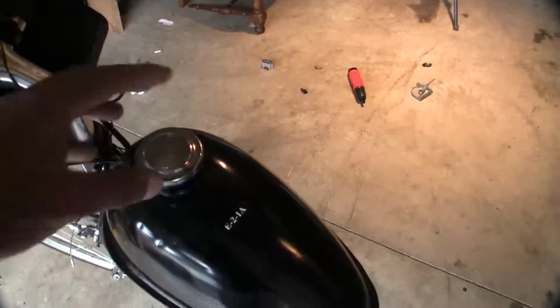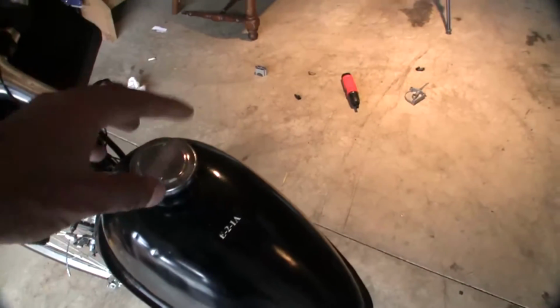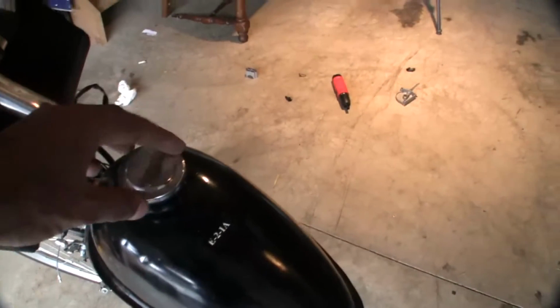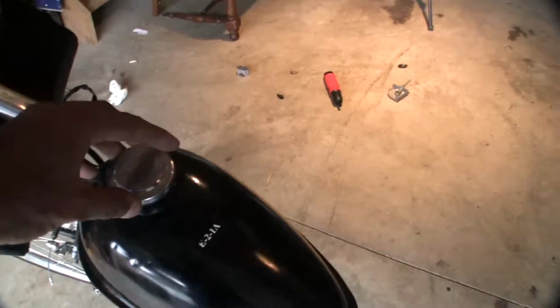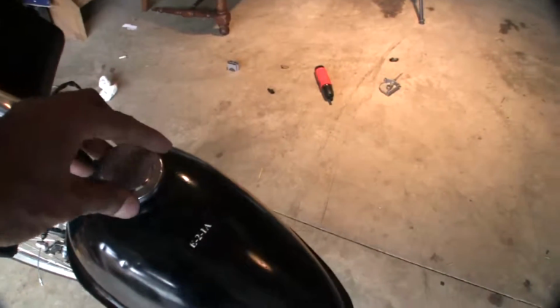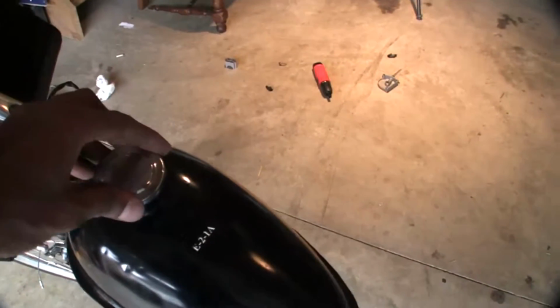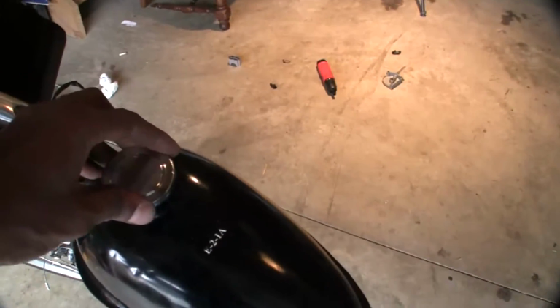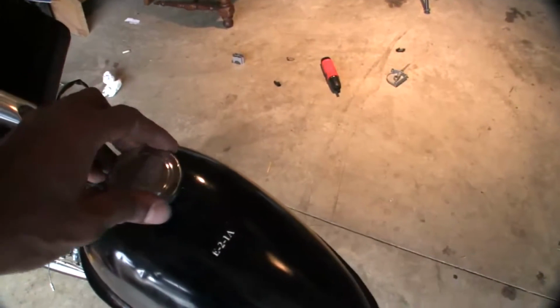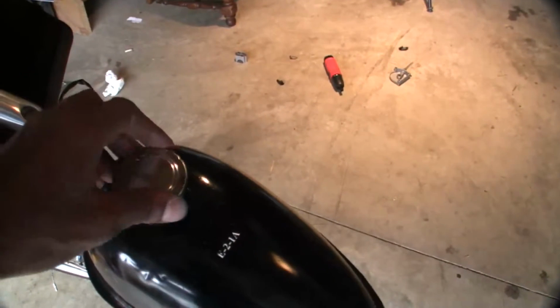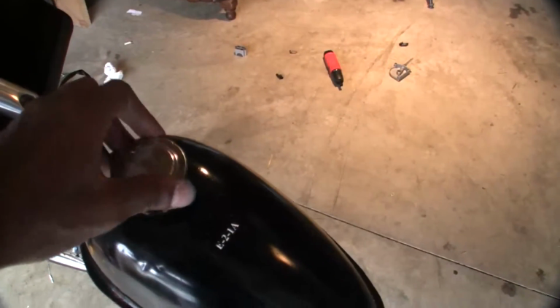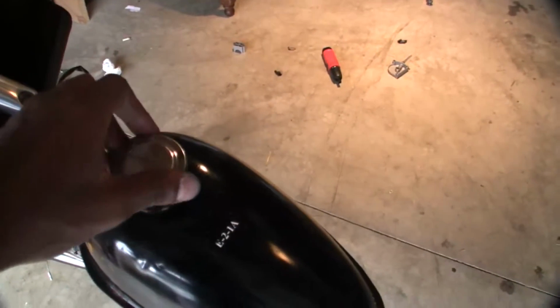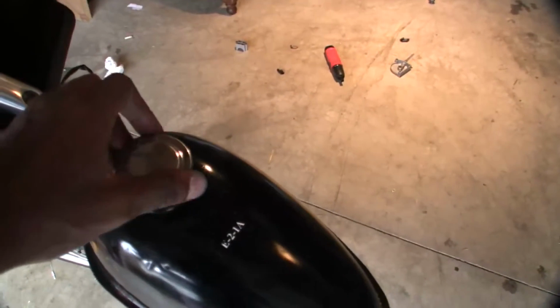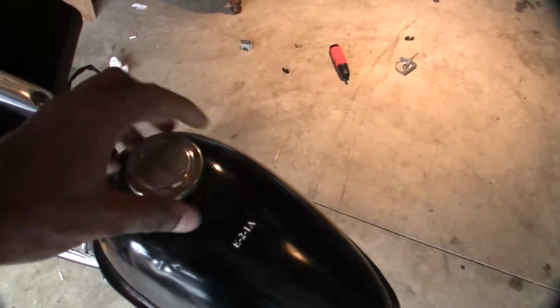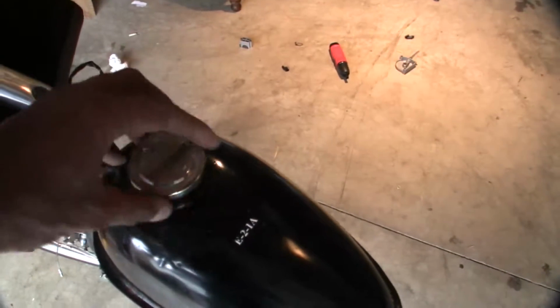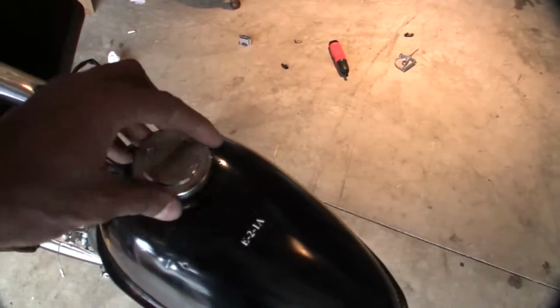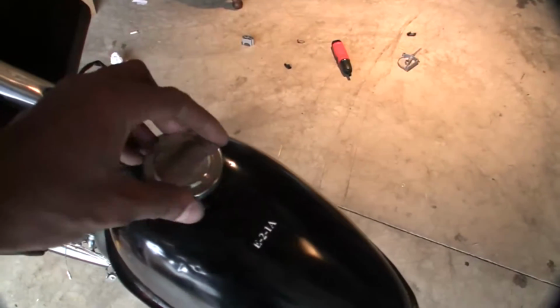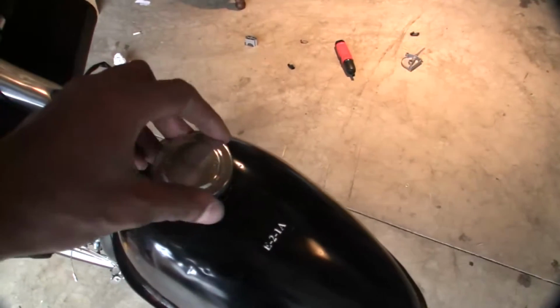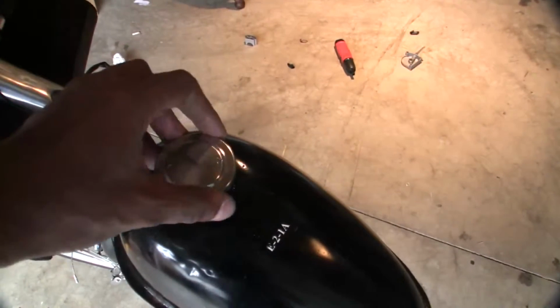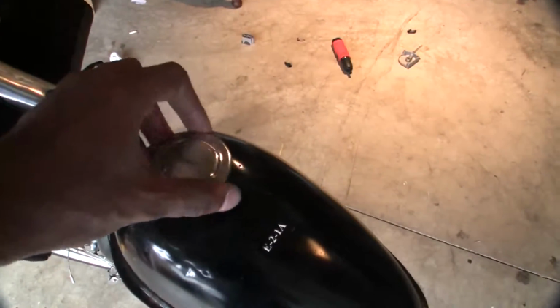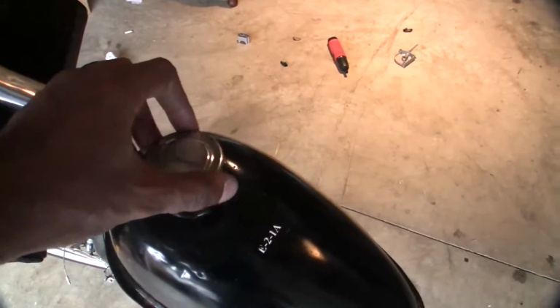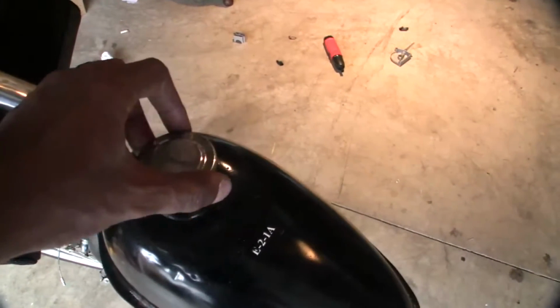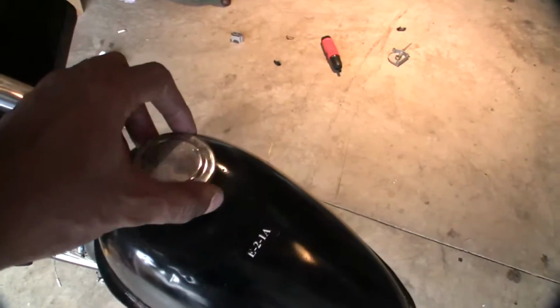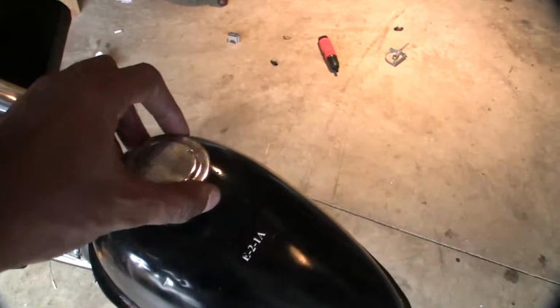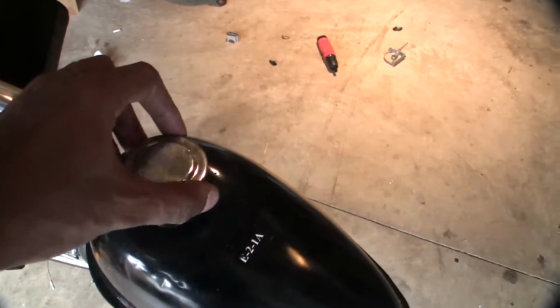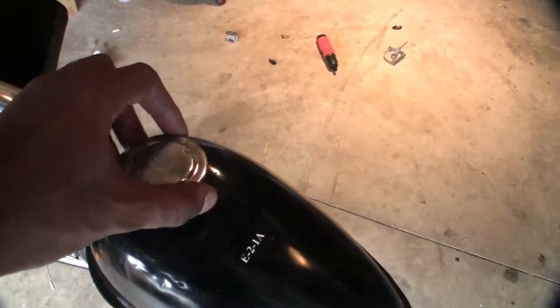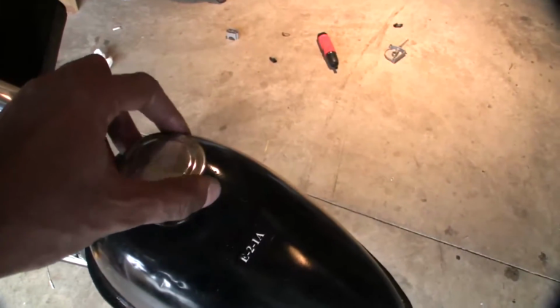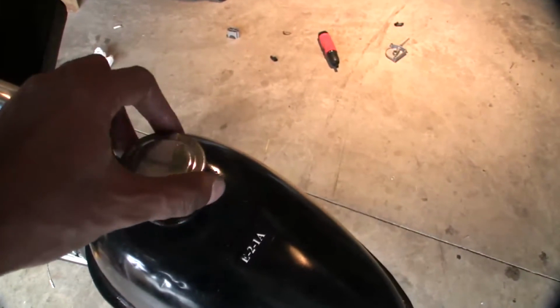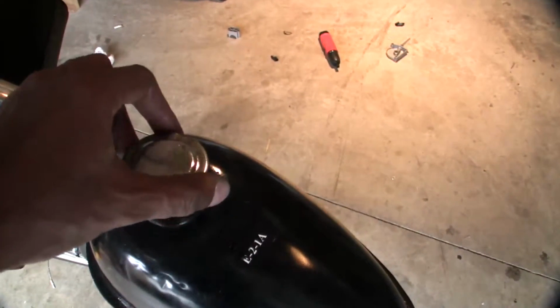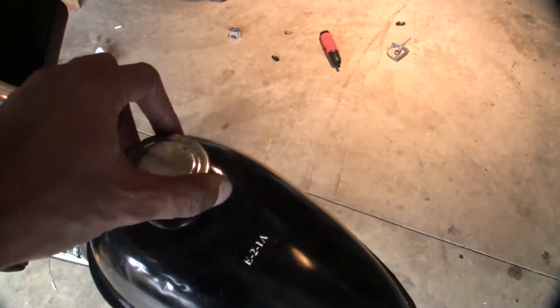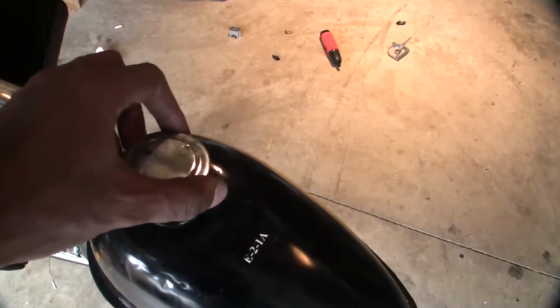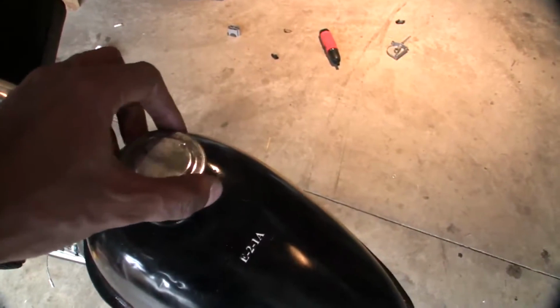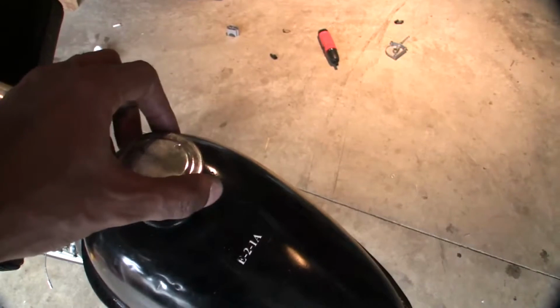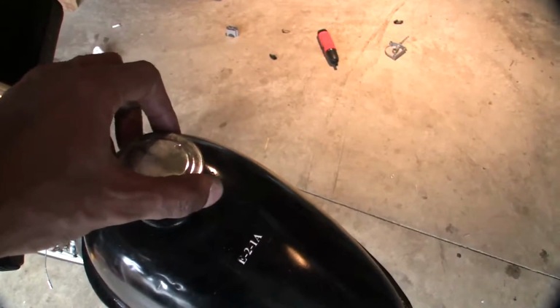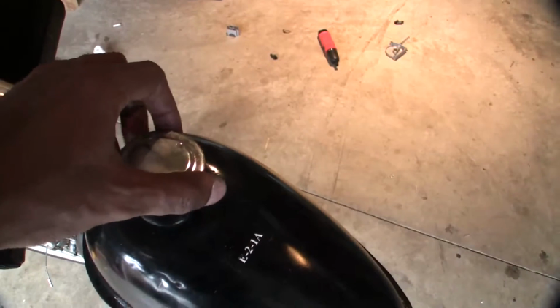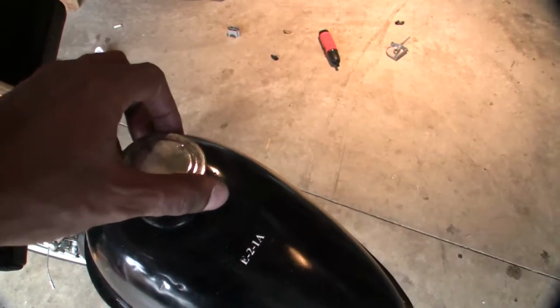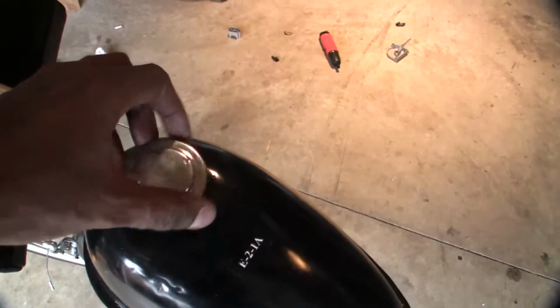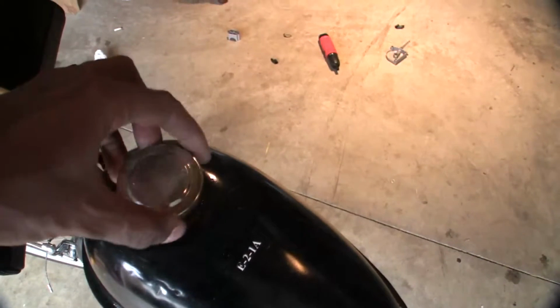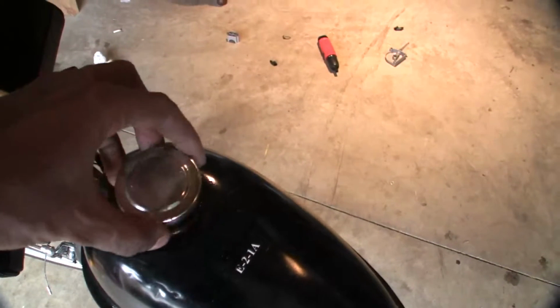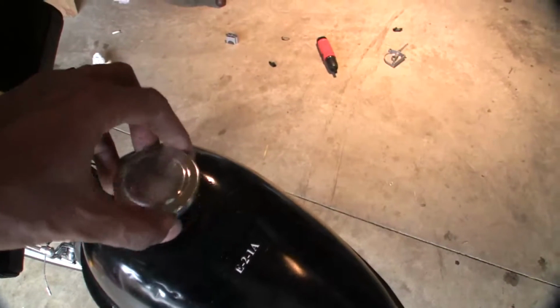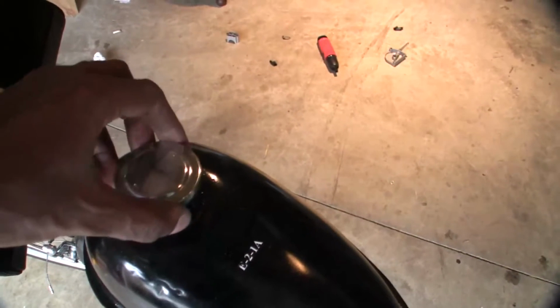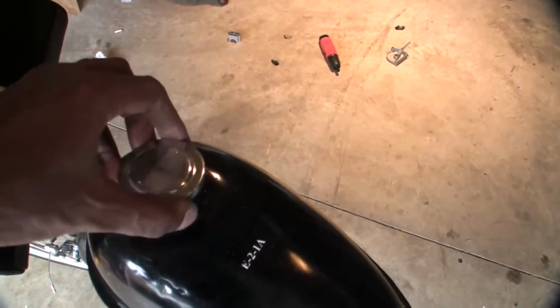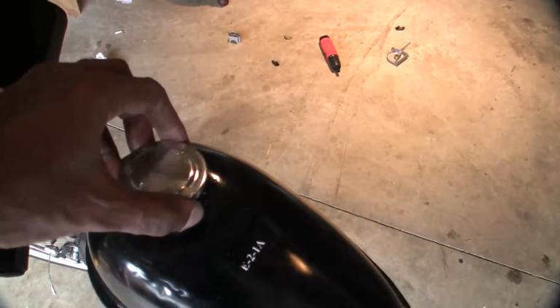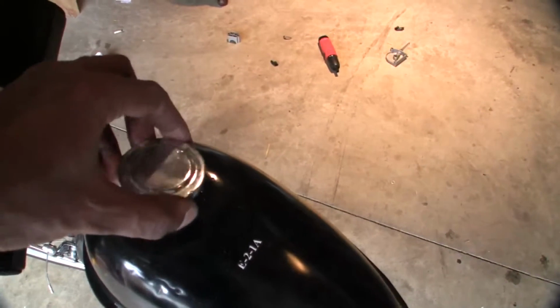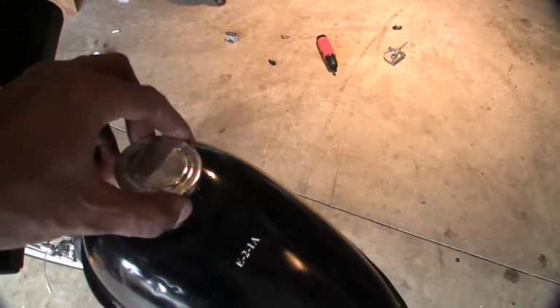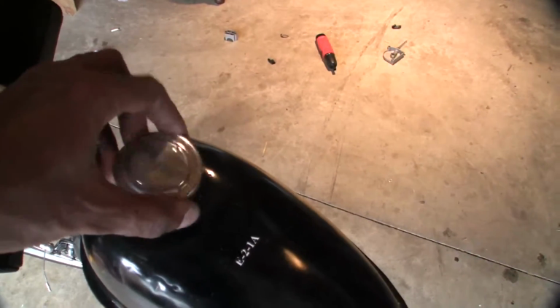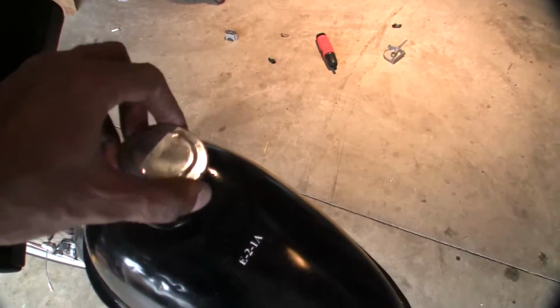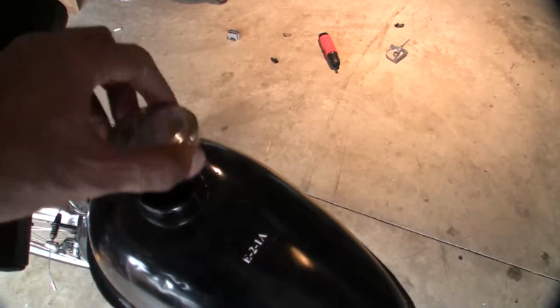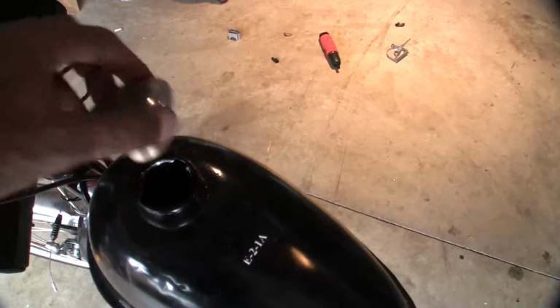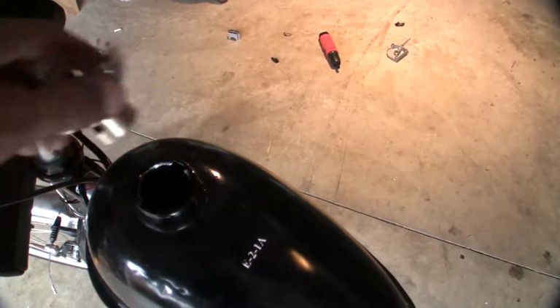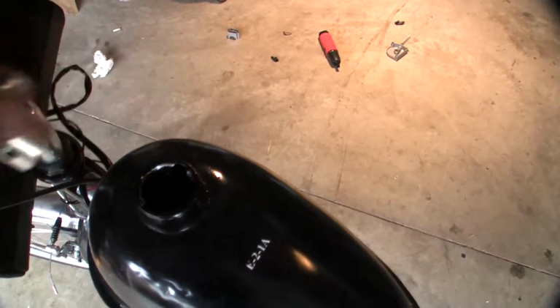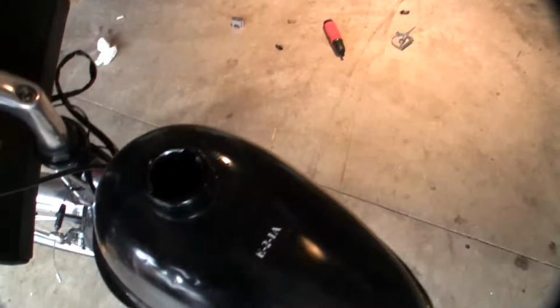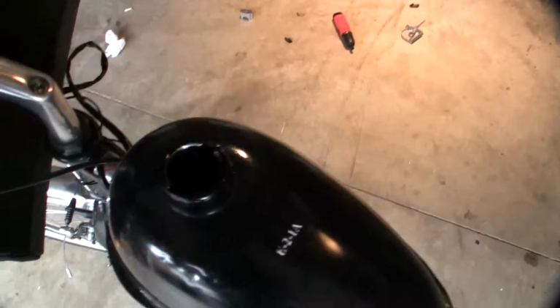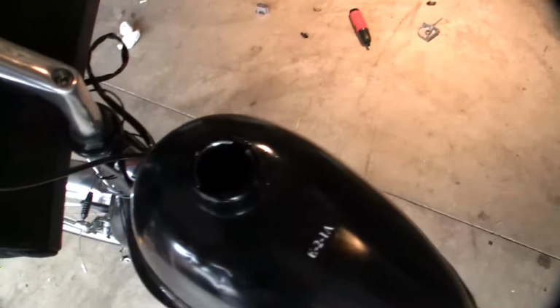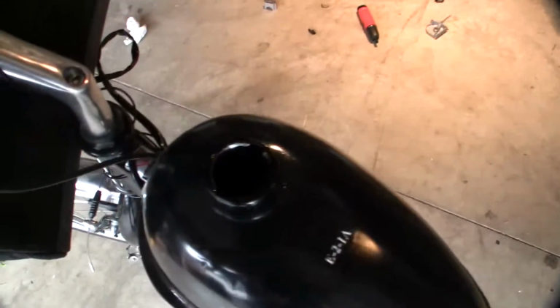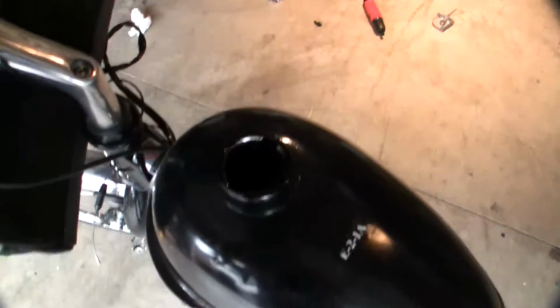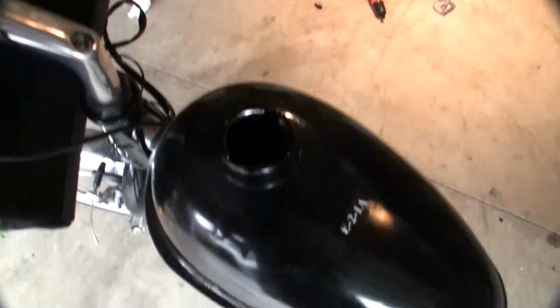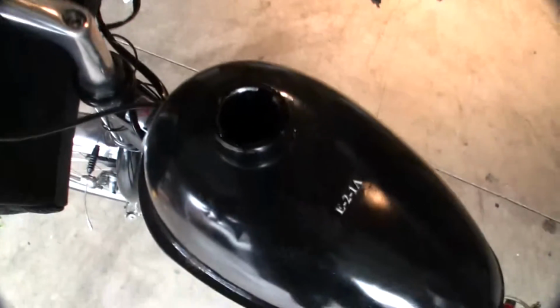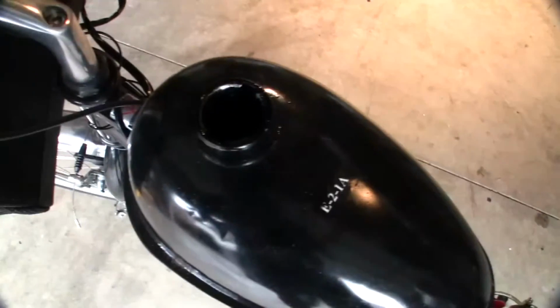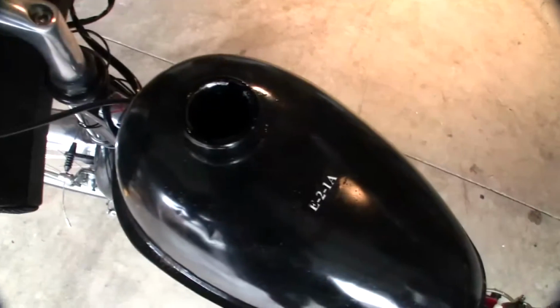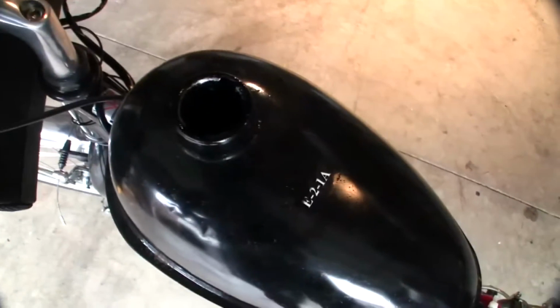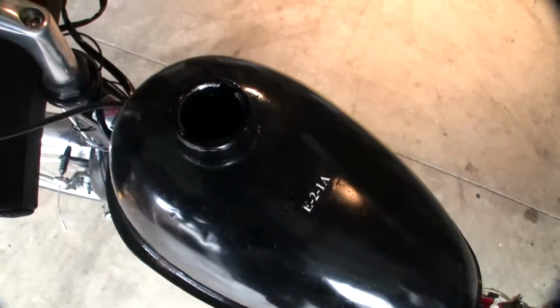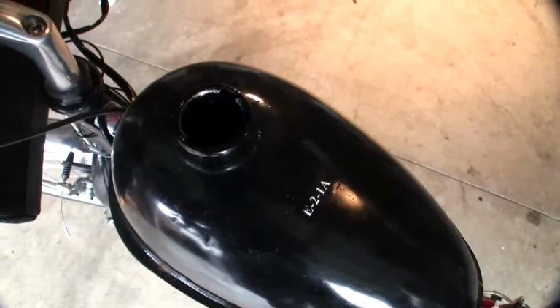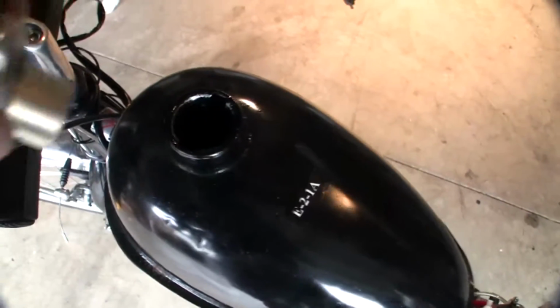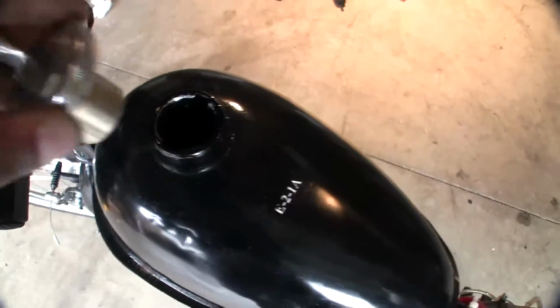The fuel tank holds about one gallon of fuel, and you can get about 150 miles on one tank.